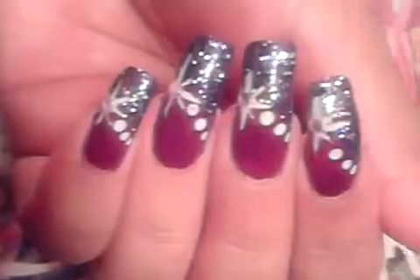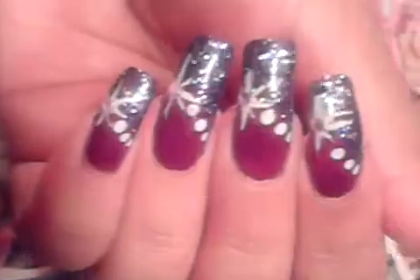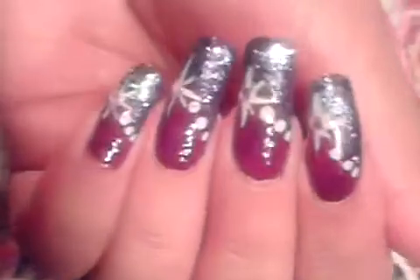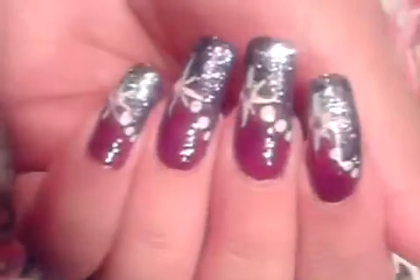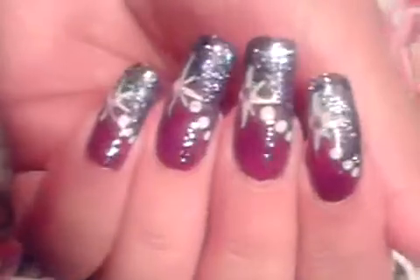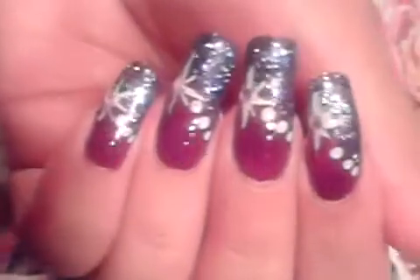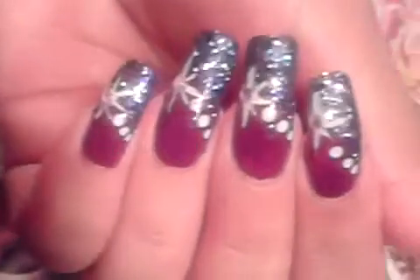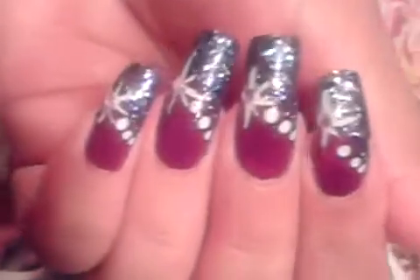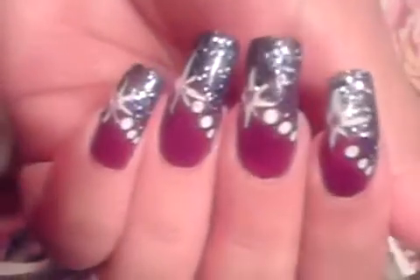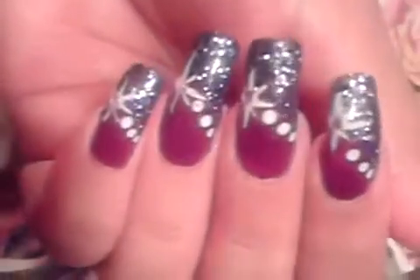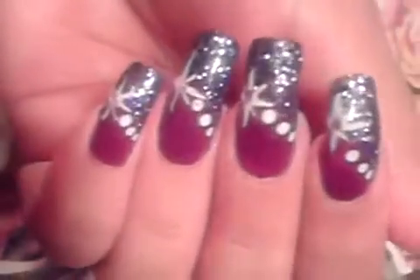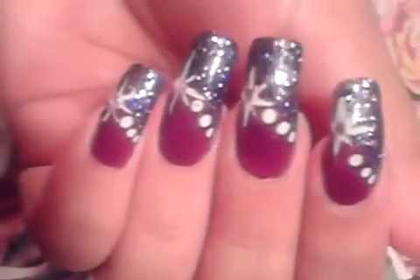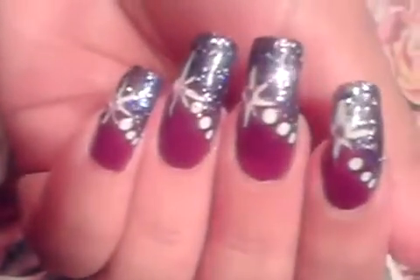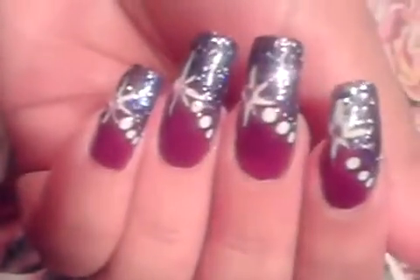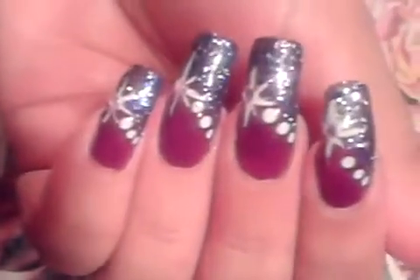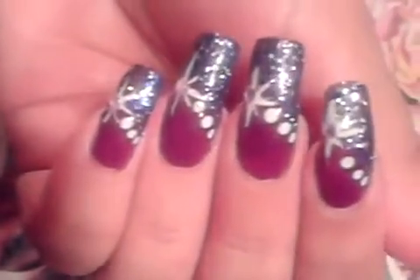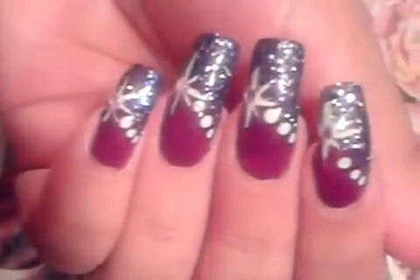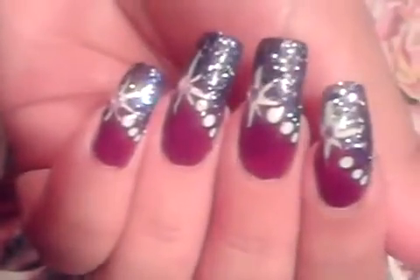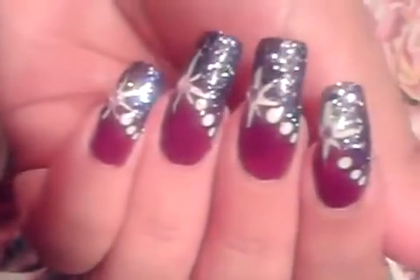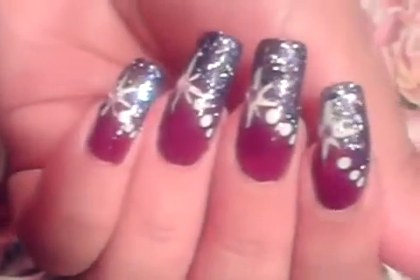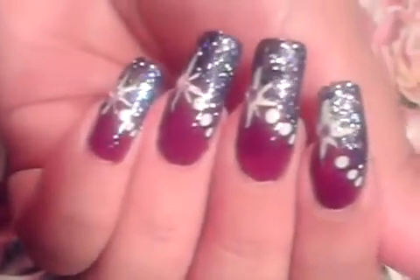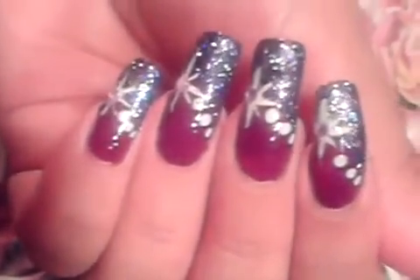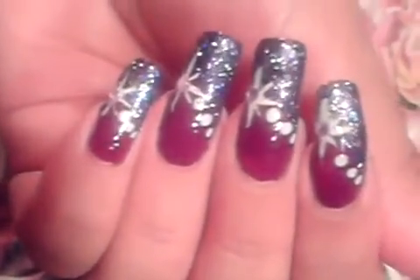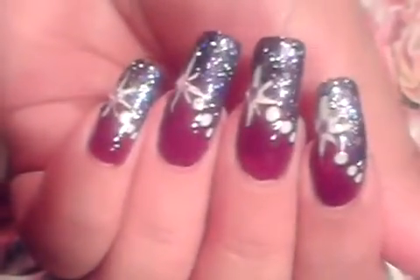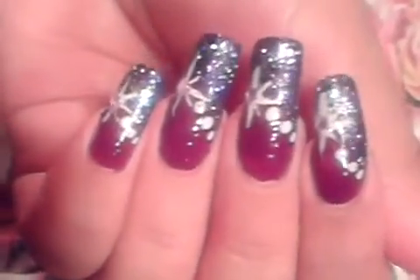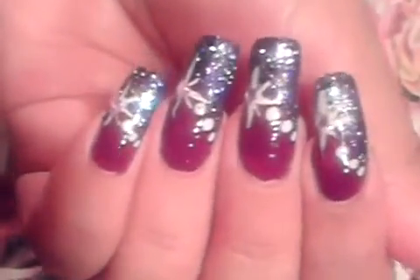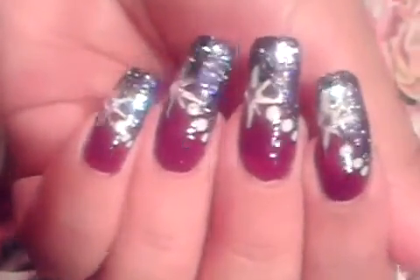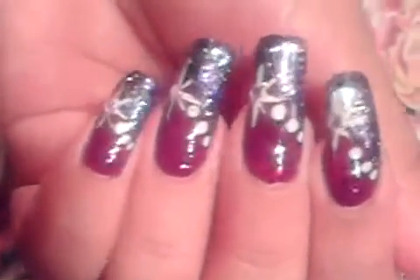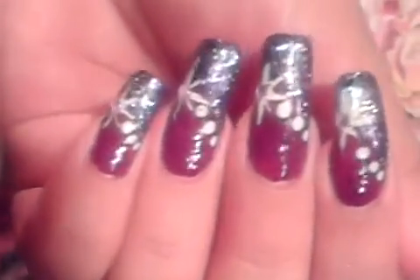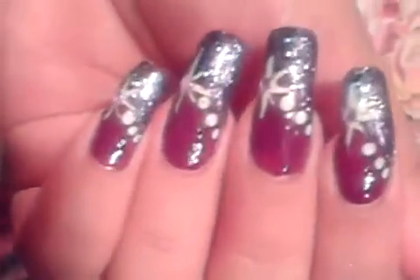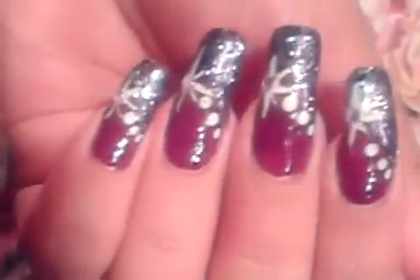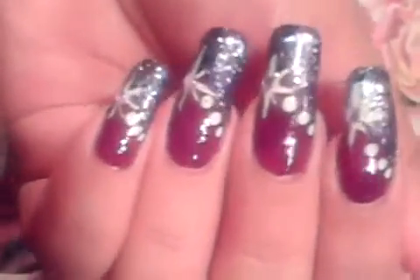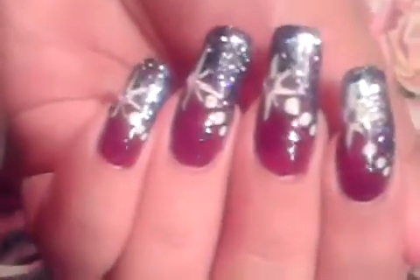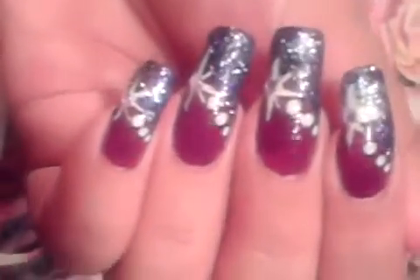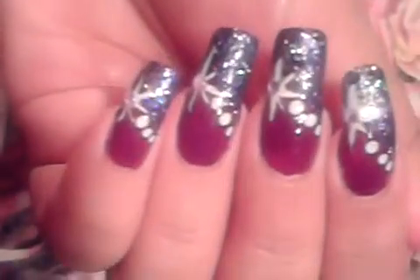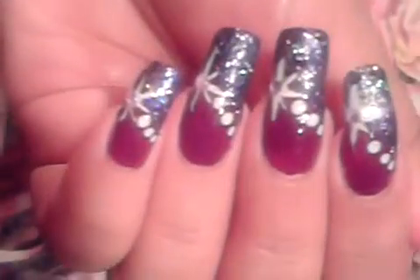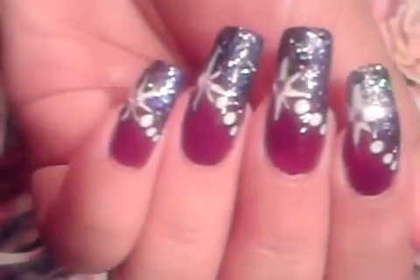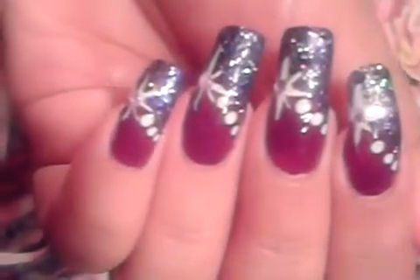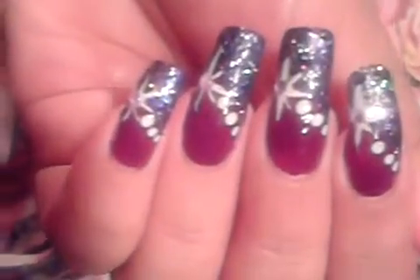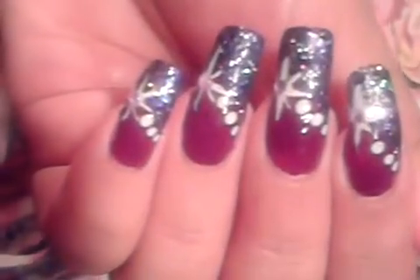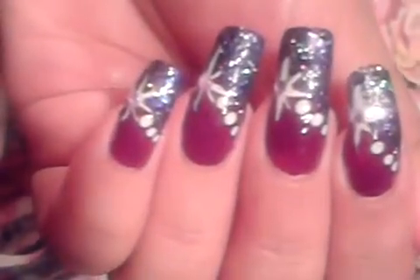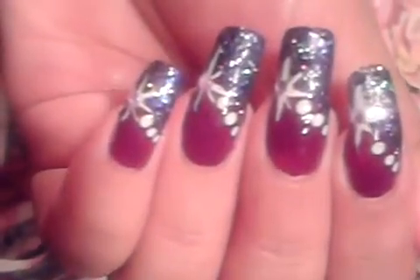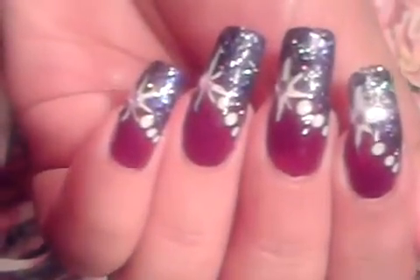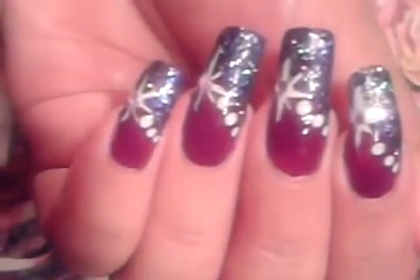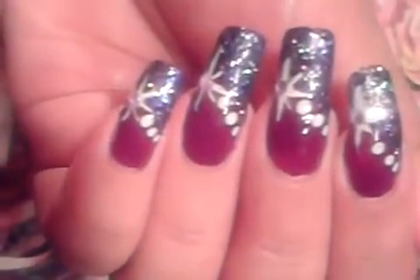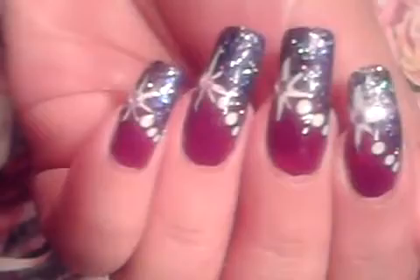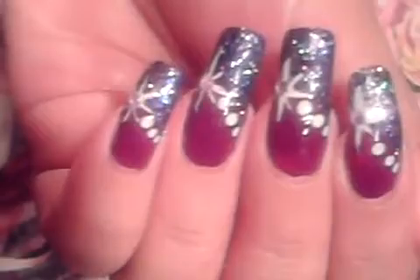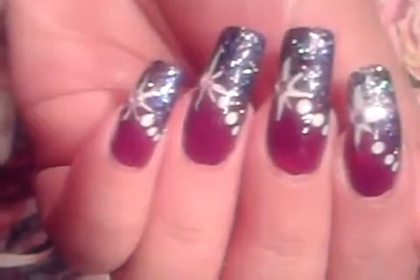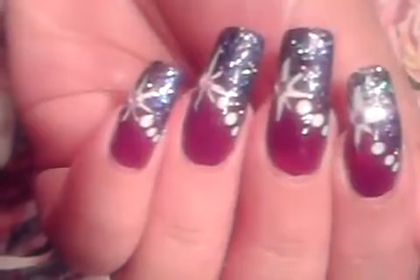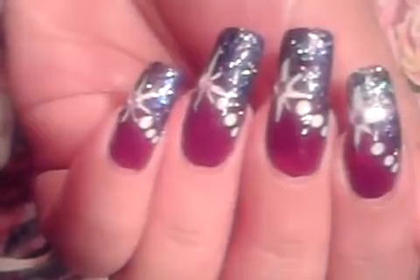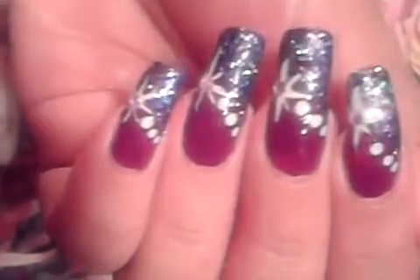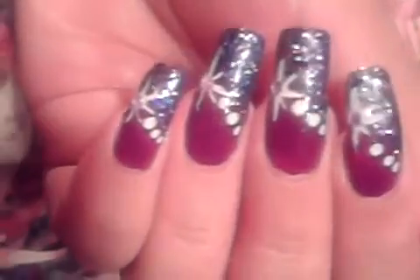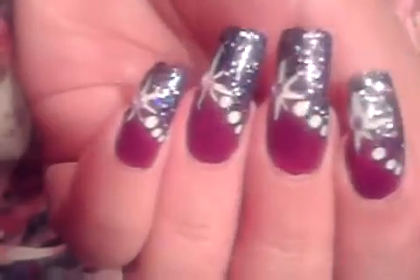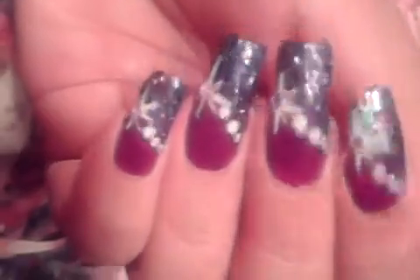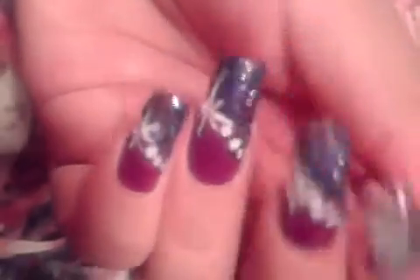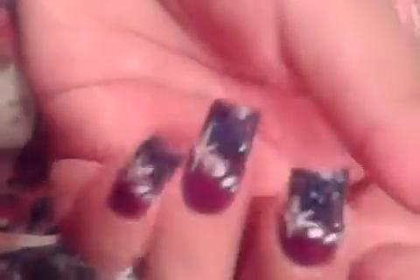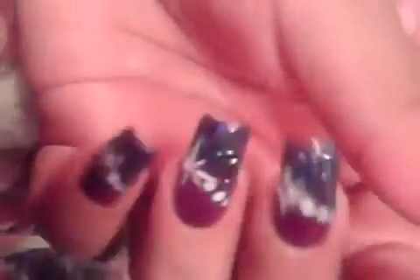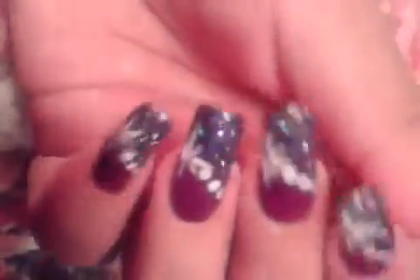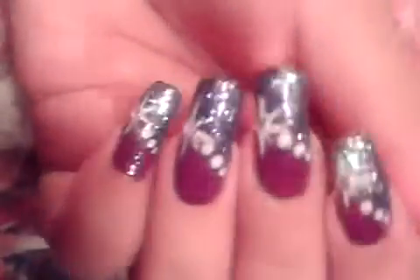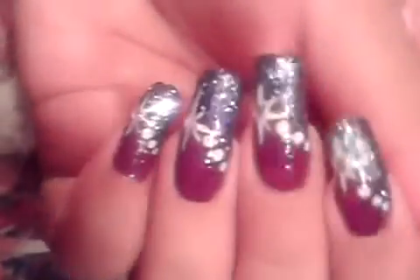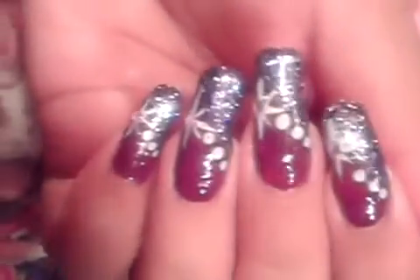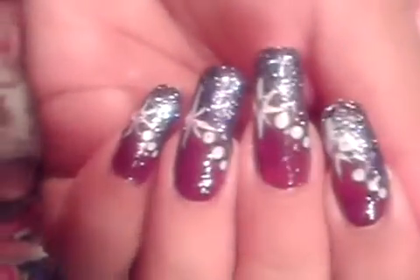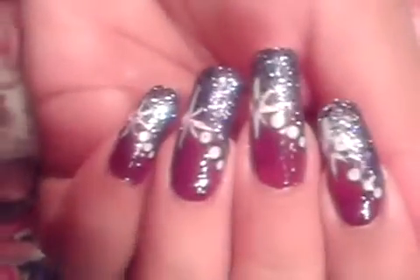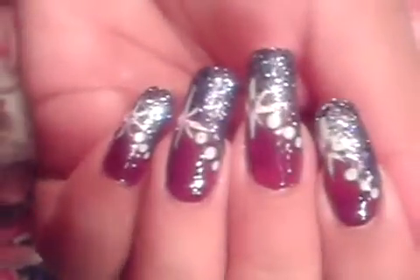Hi you guys, it's Friday, it's time for nail art. We're going to be working on this purple on purple nail art design. Let's get started right away.